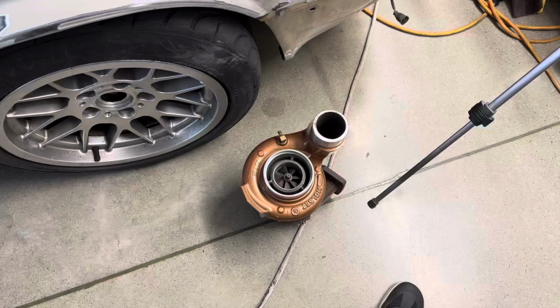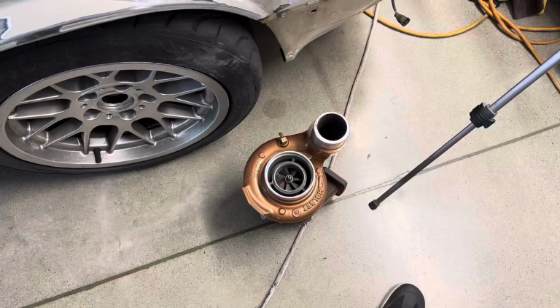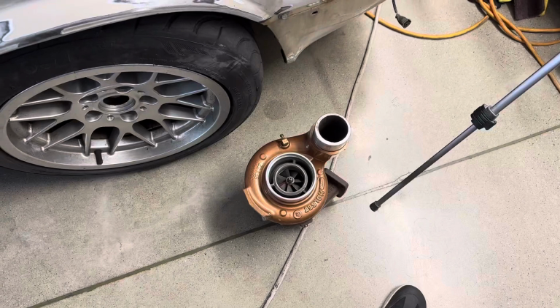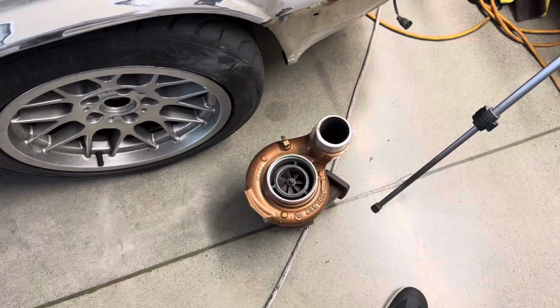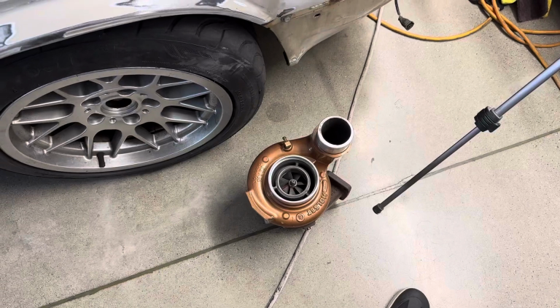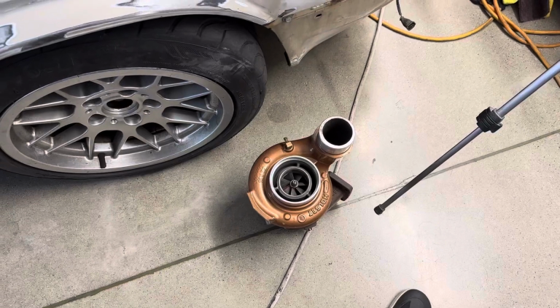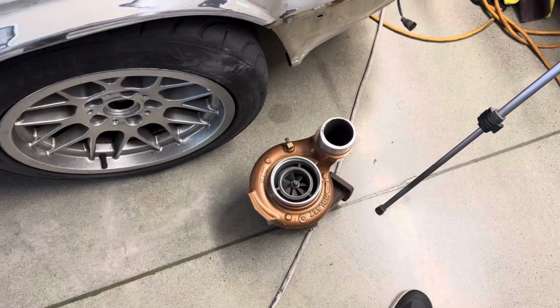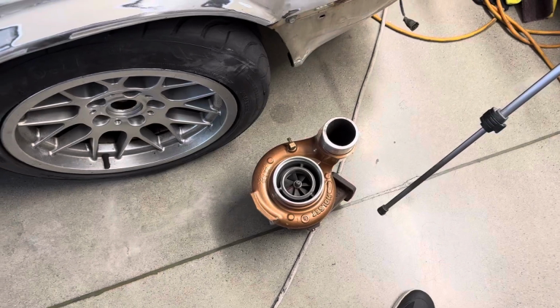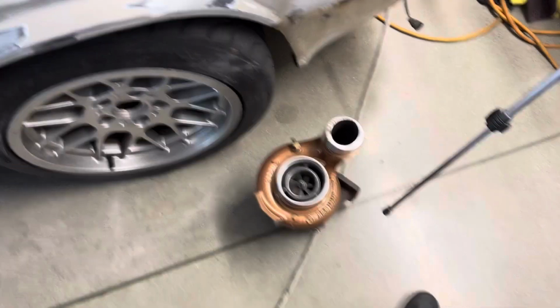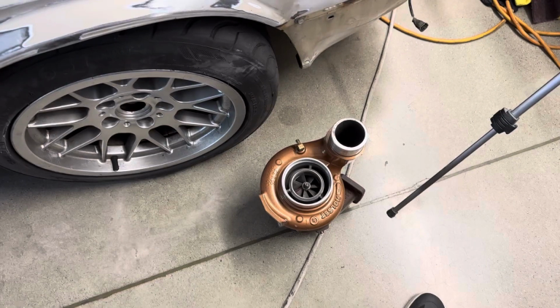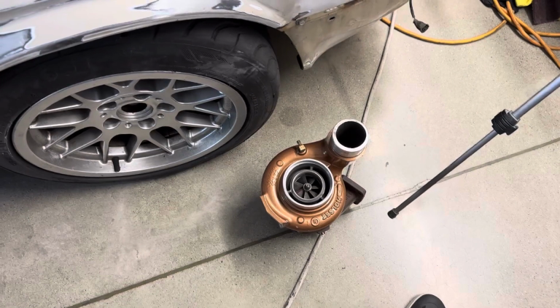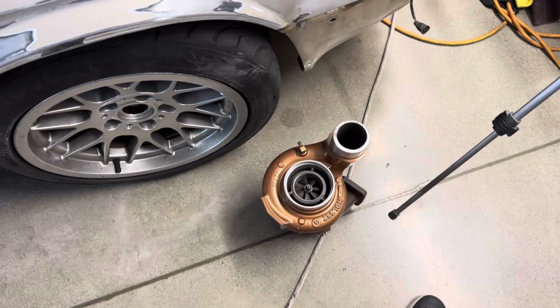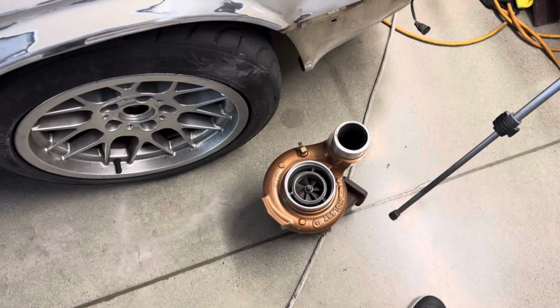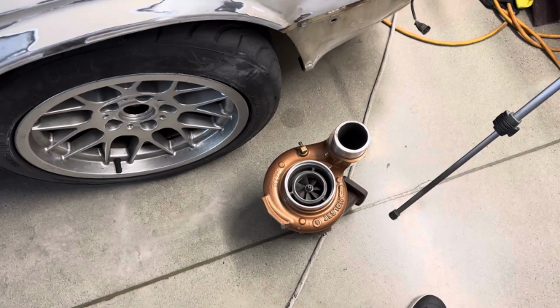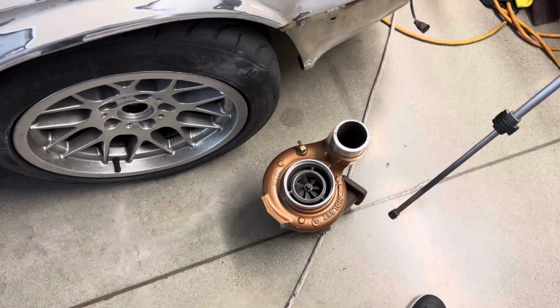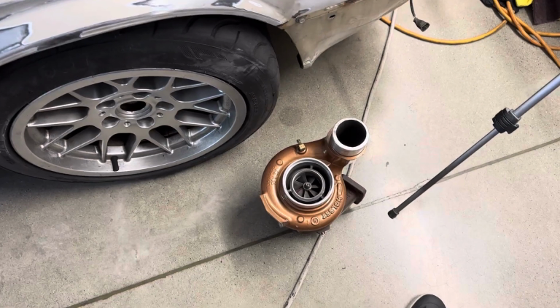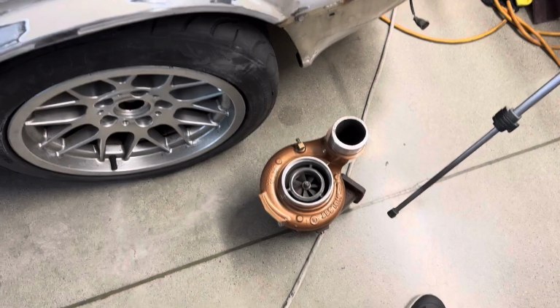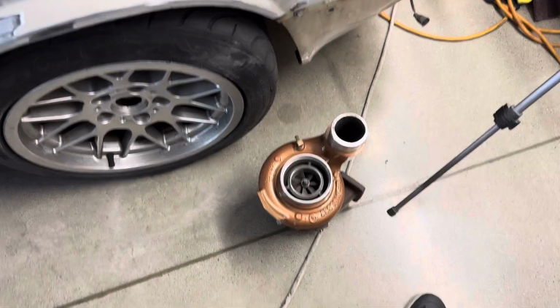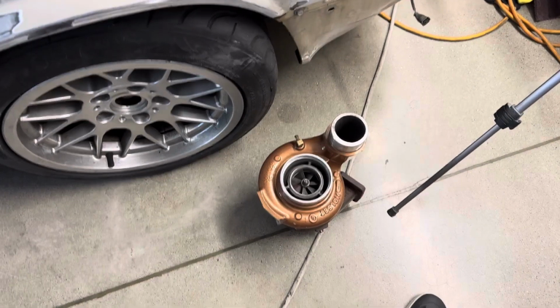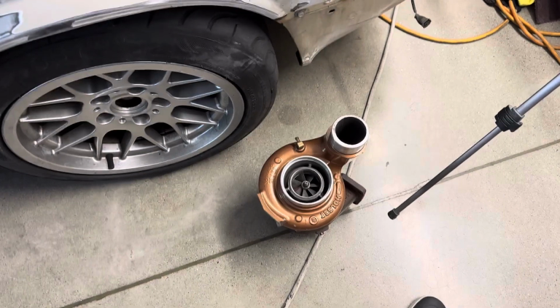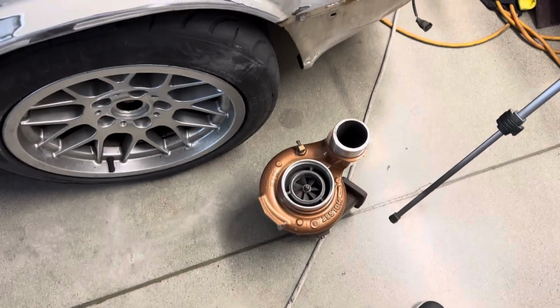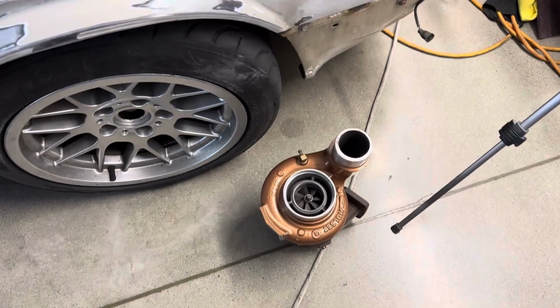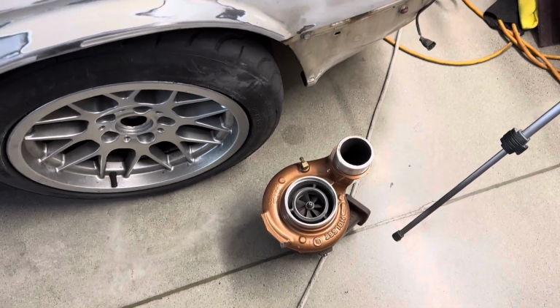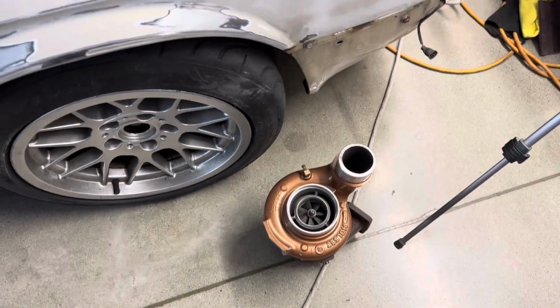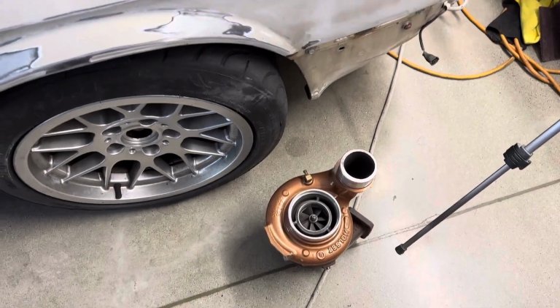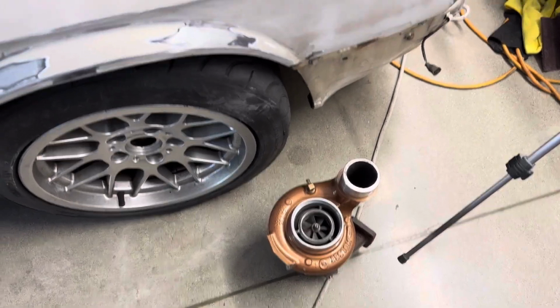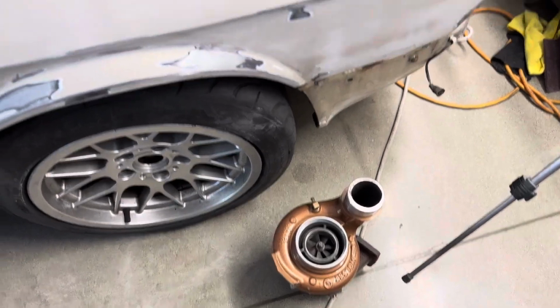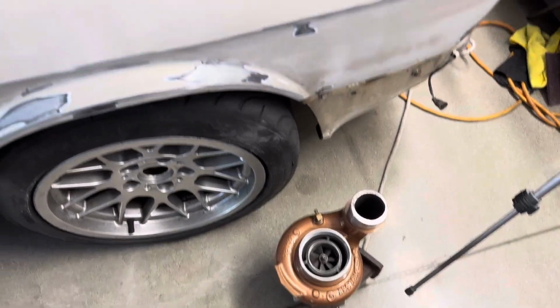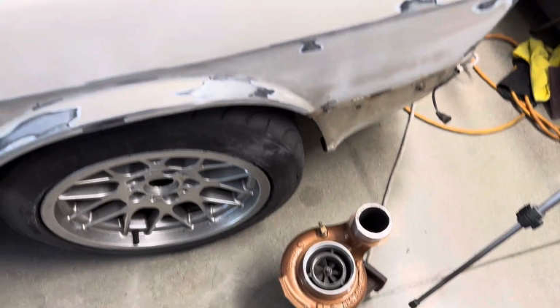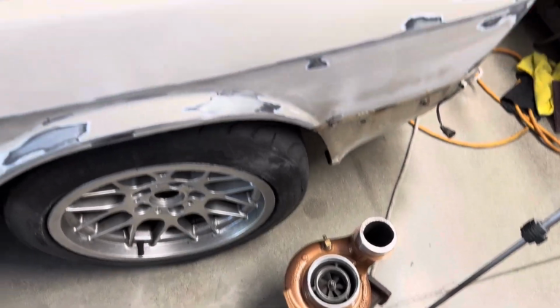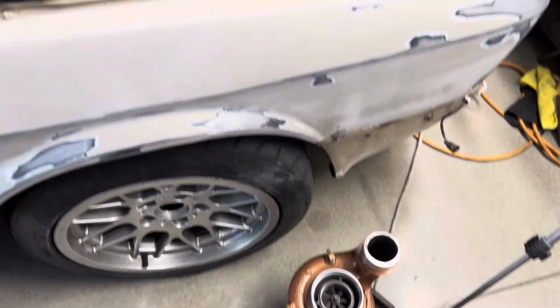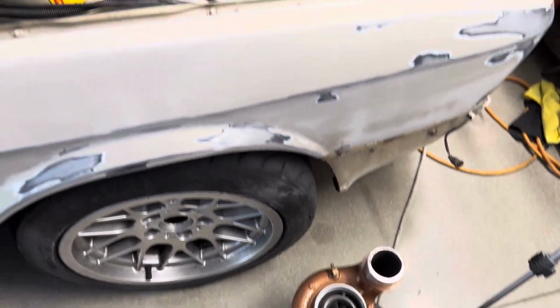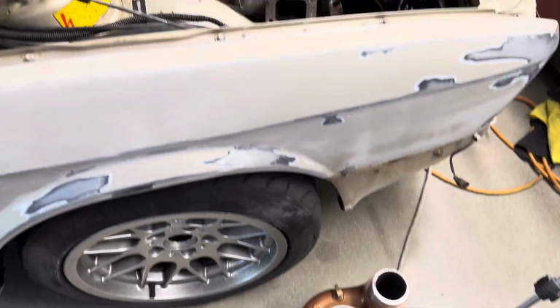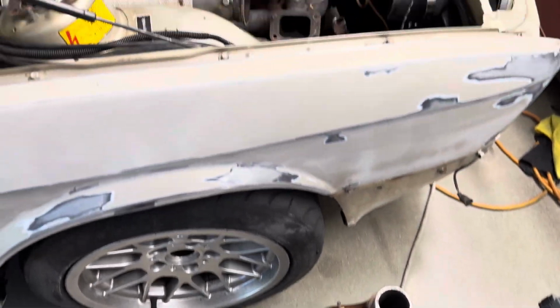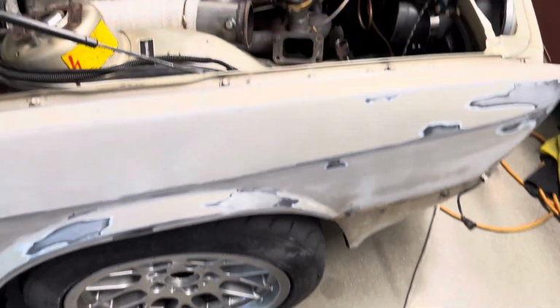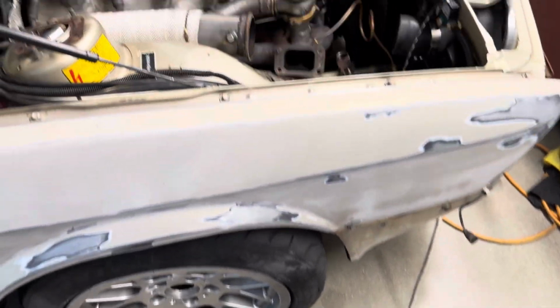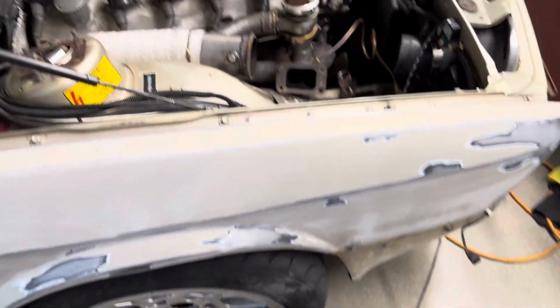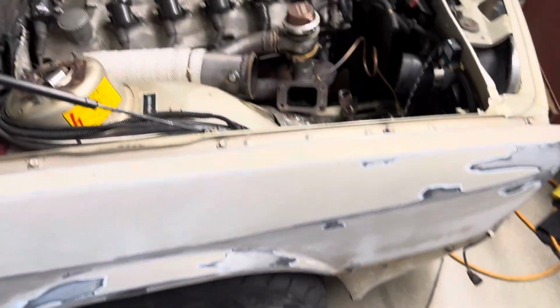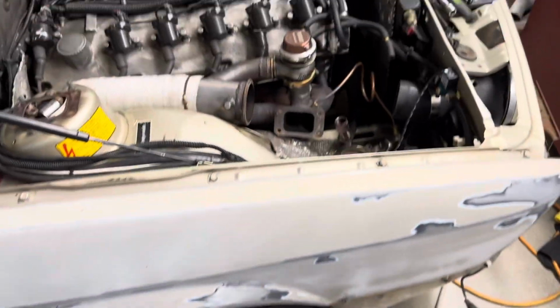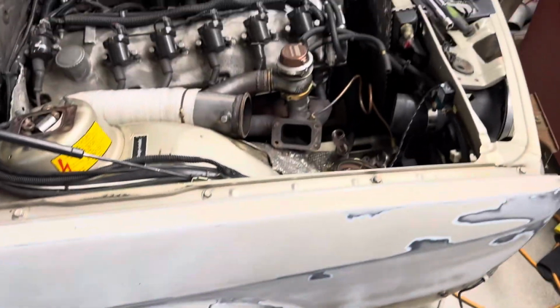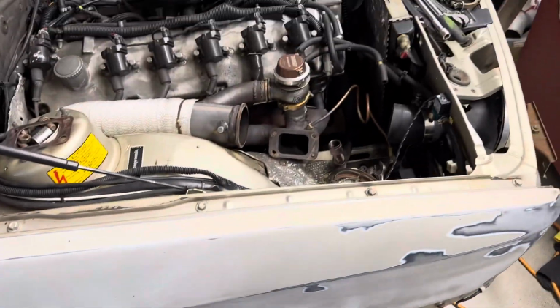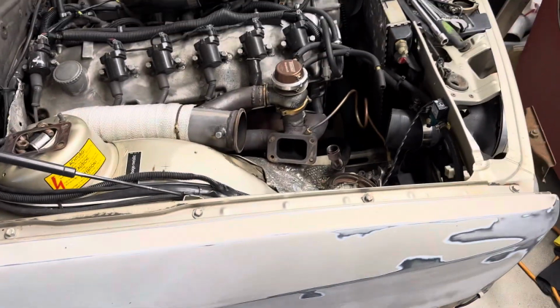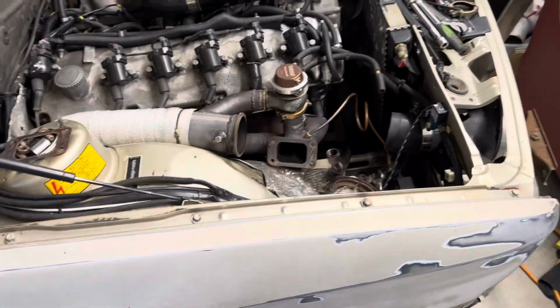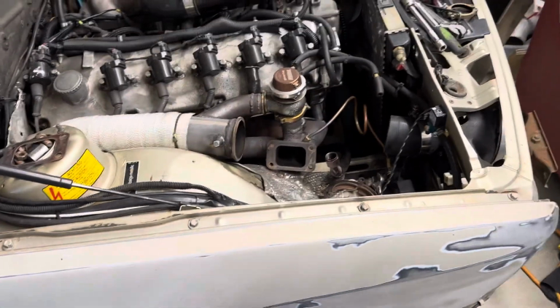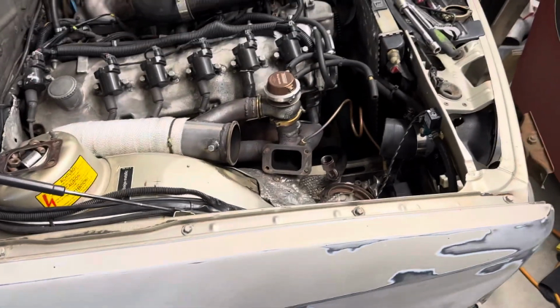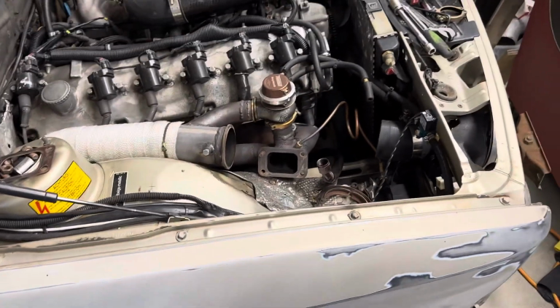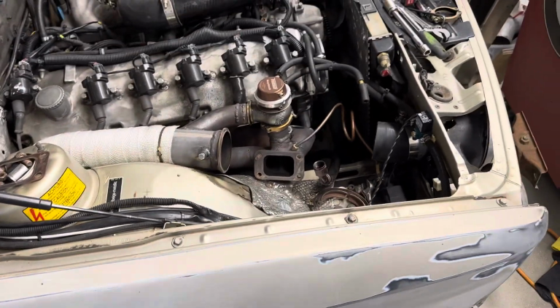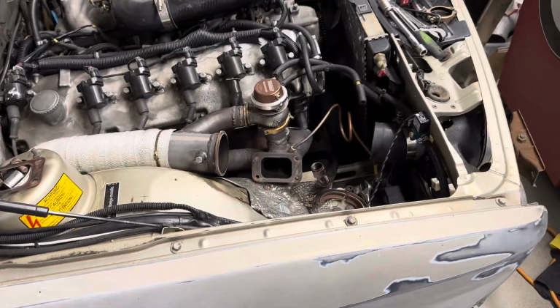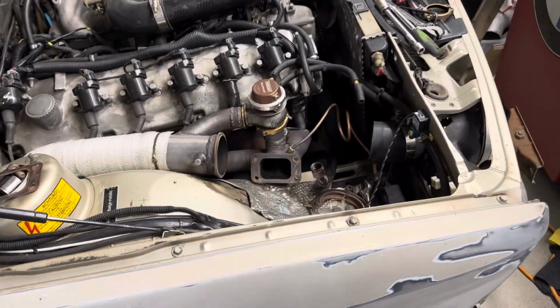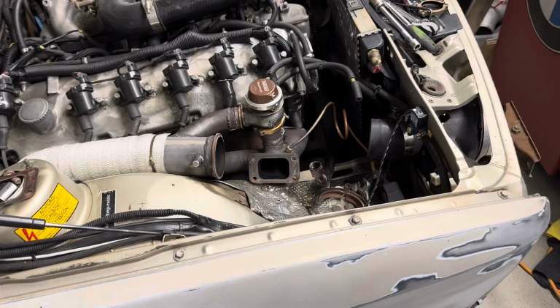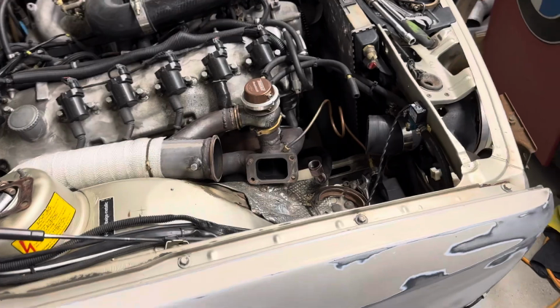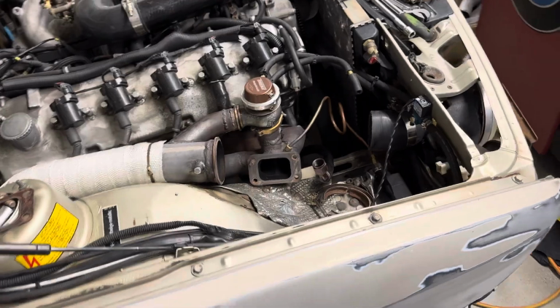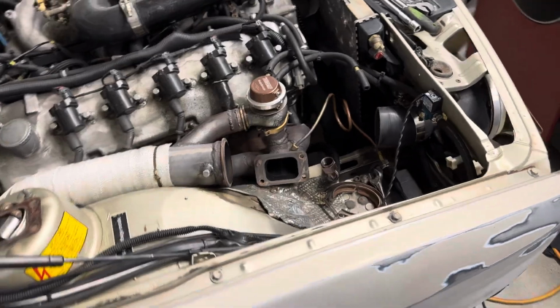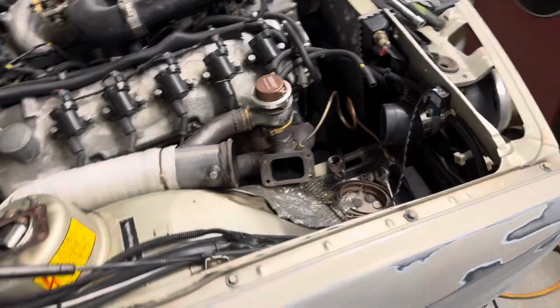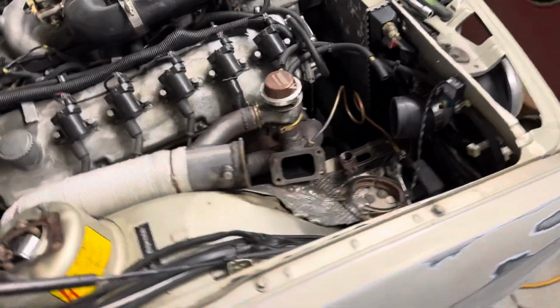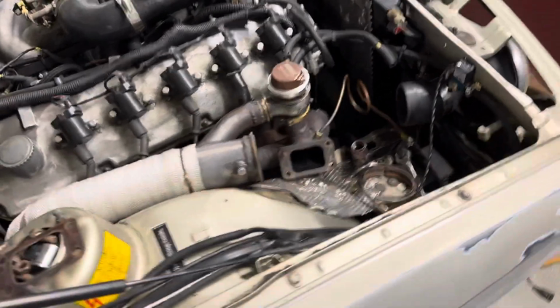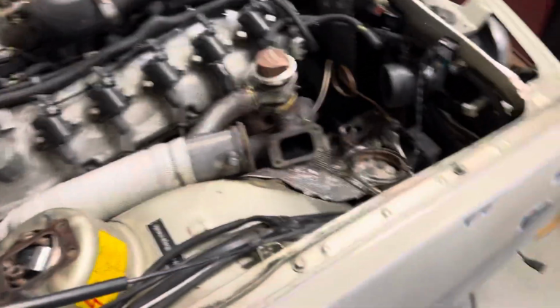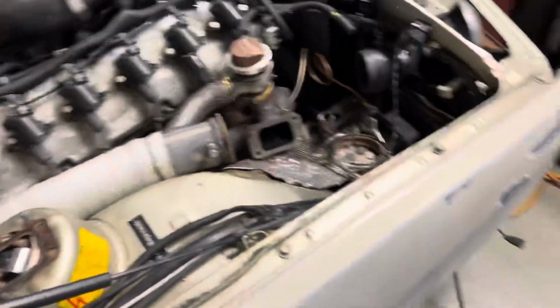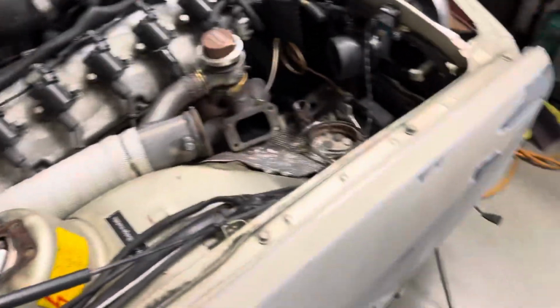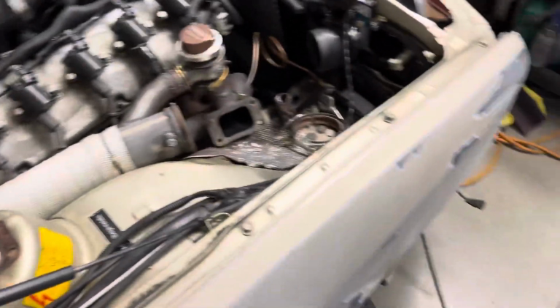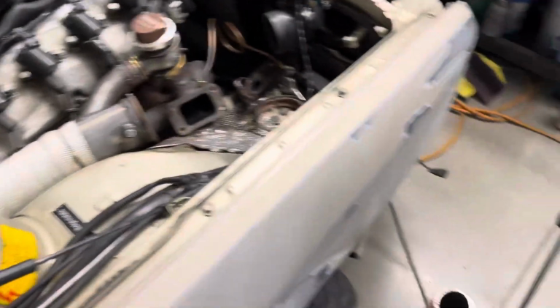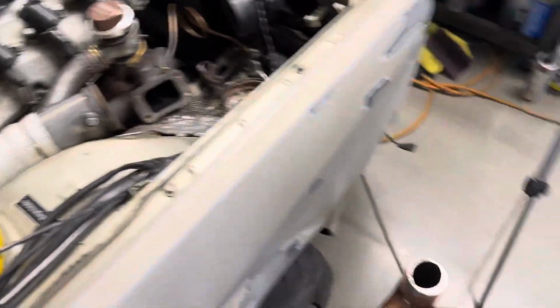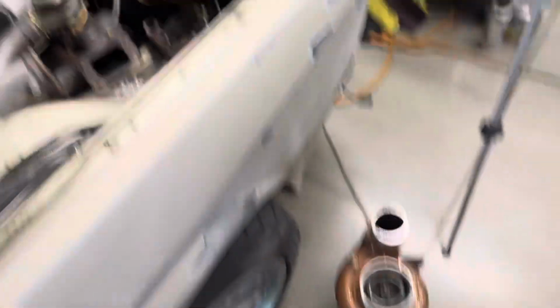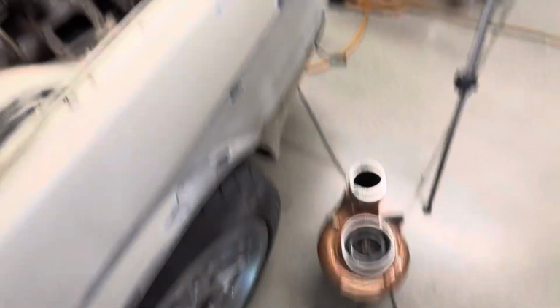I get quite a few people asking me what turbo manifold I'm running, and I just wanted to go over my setup.